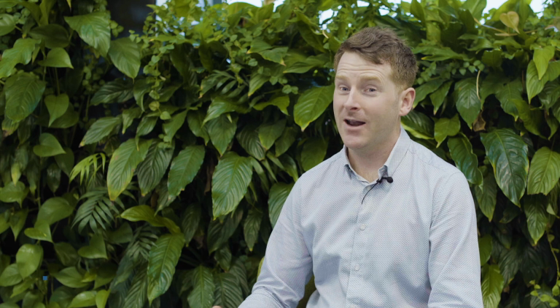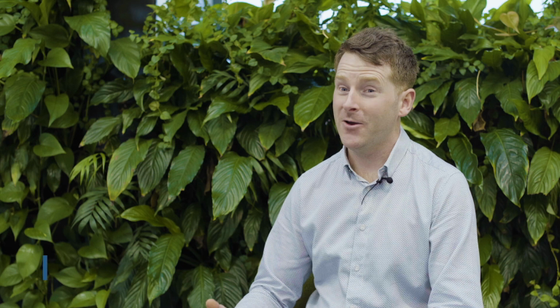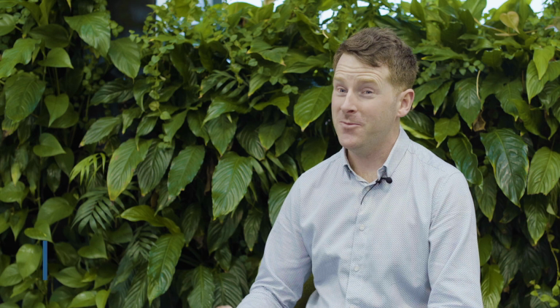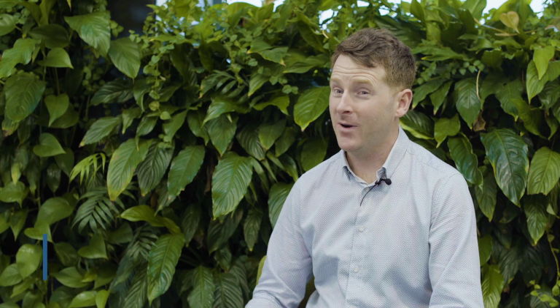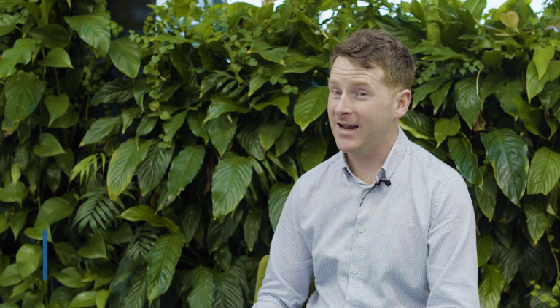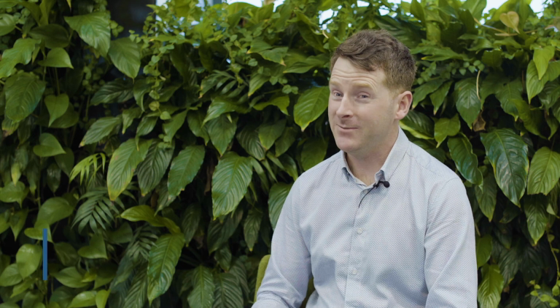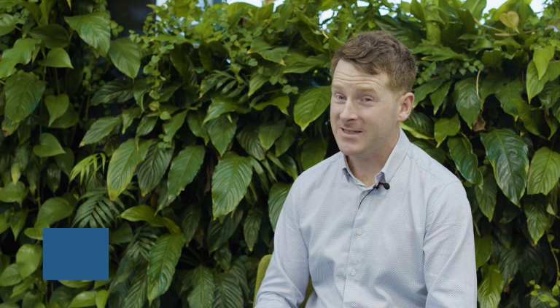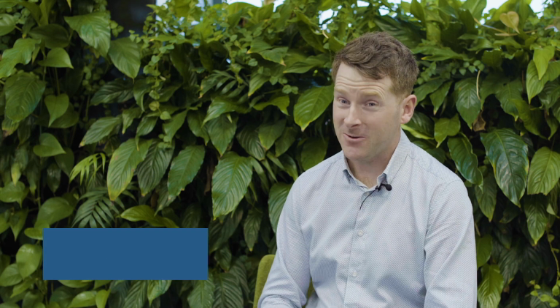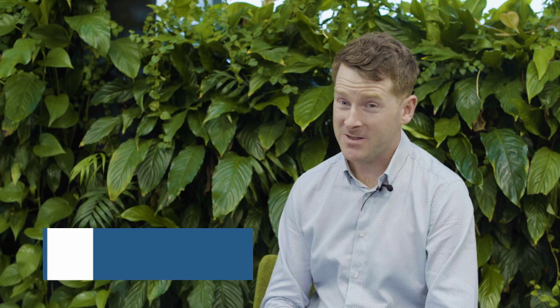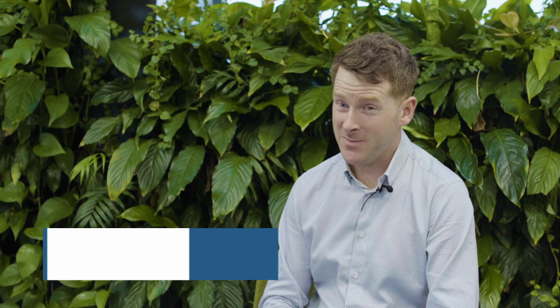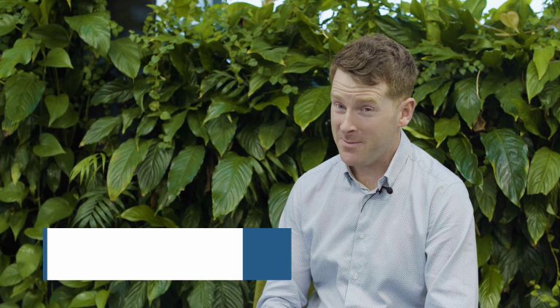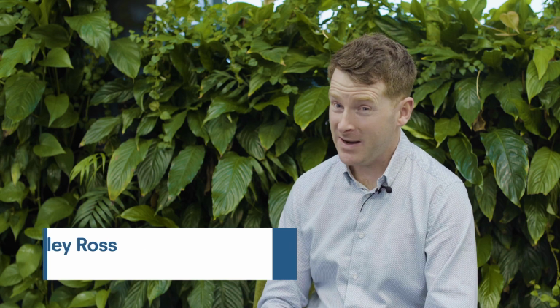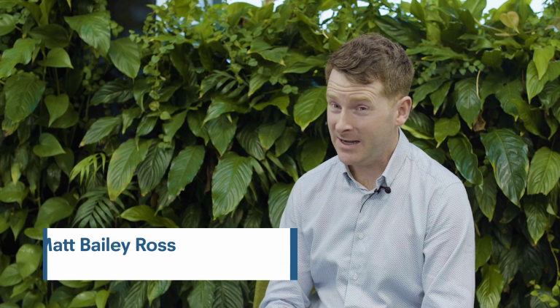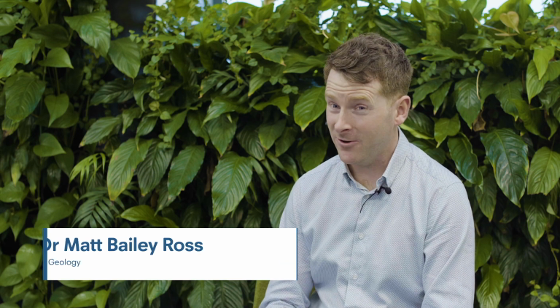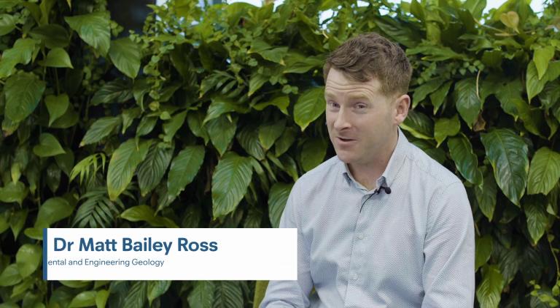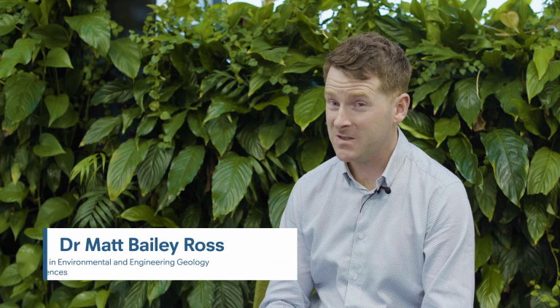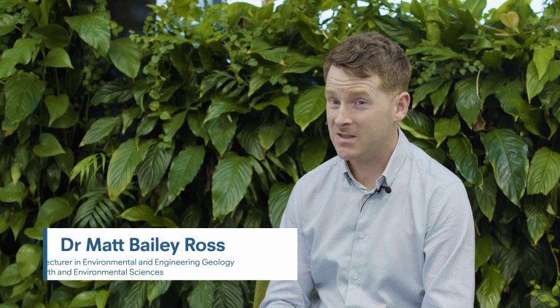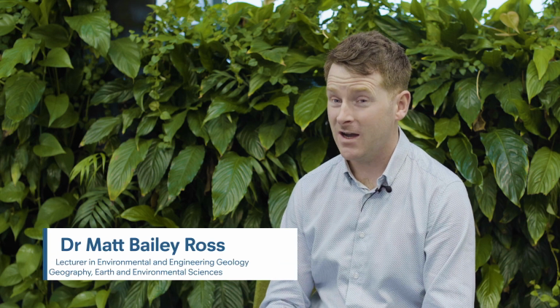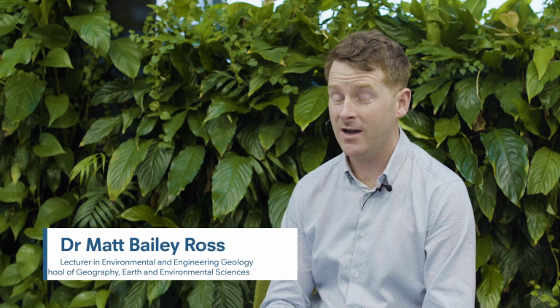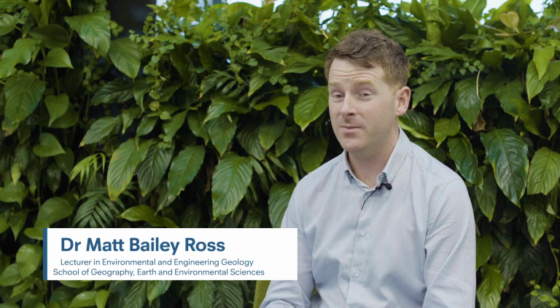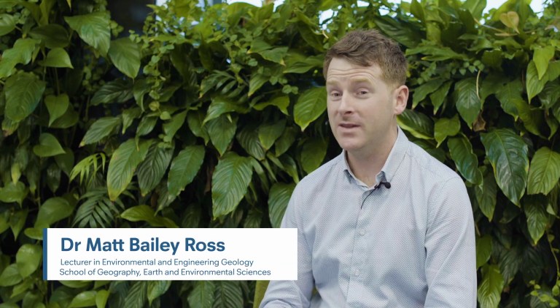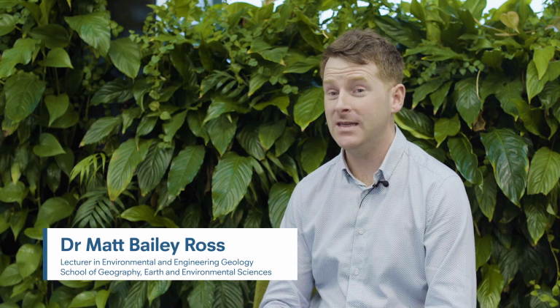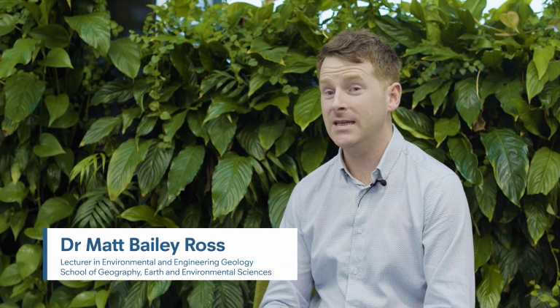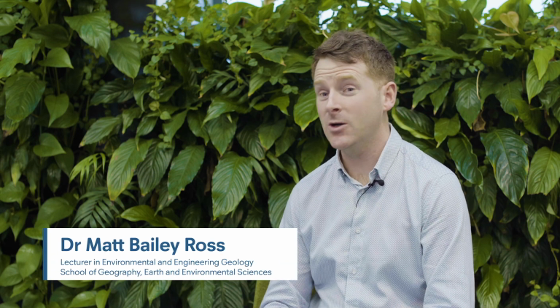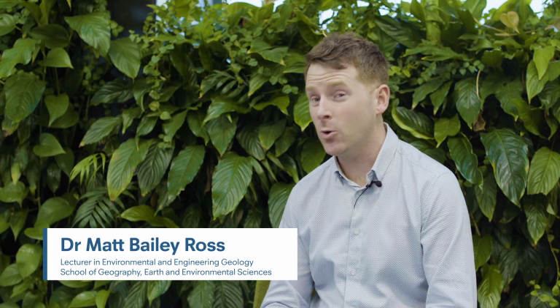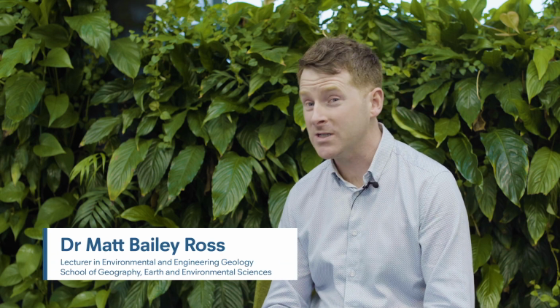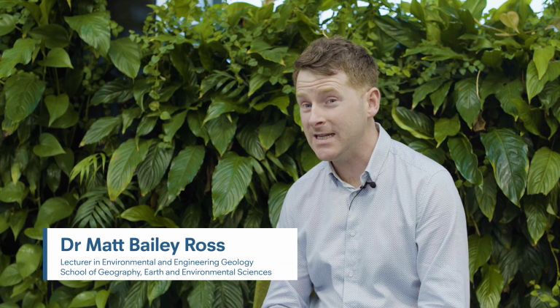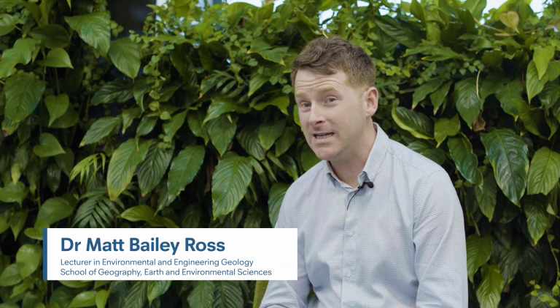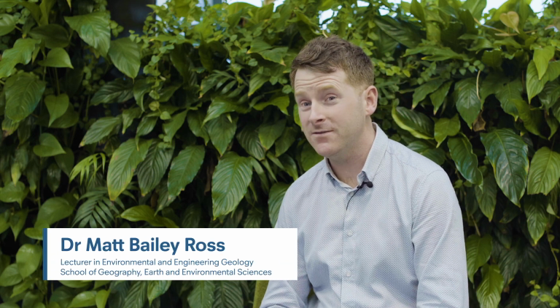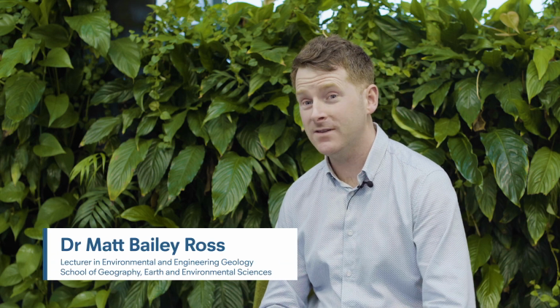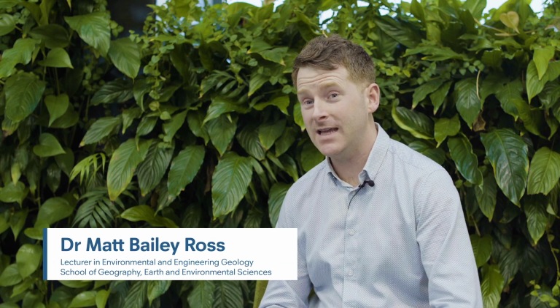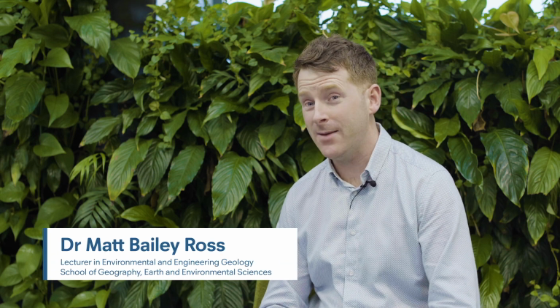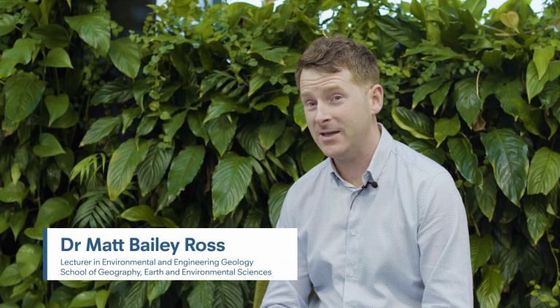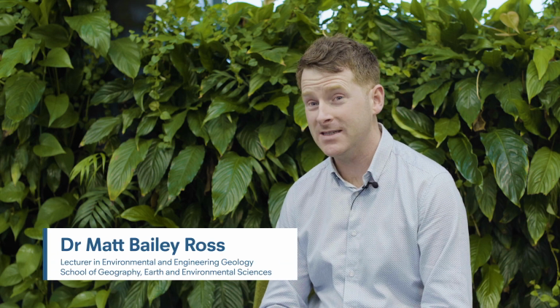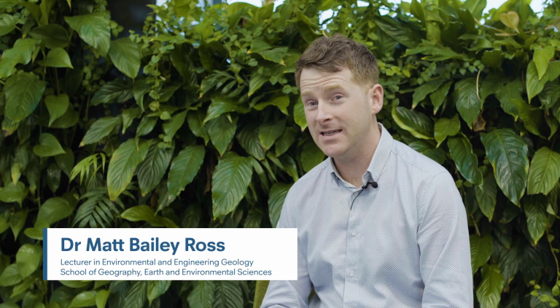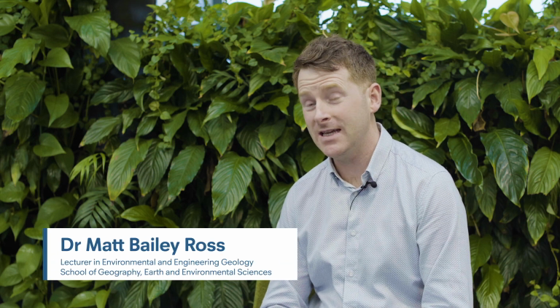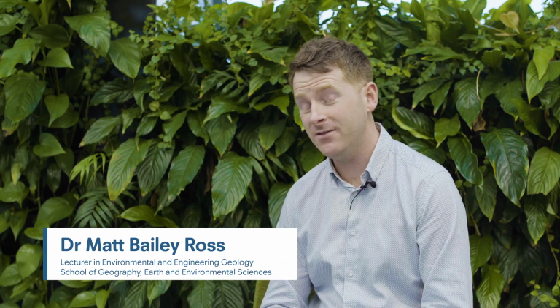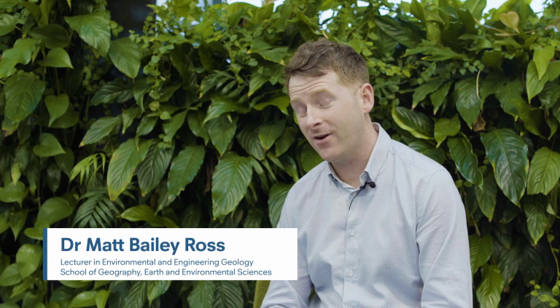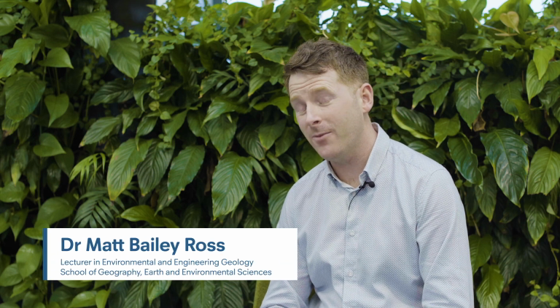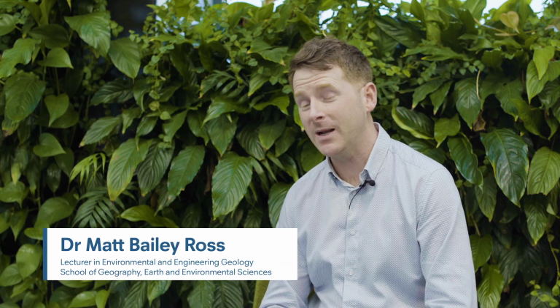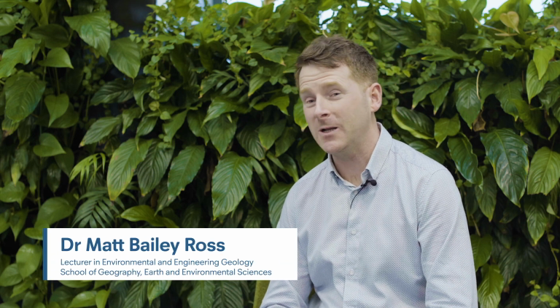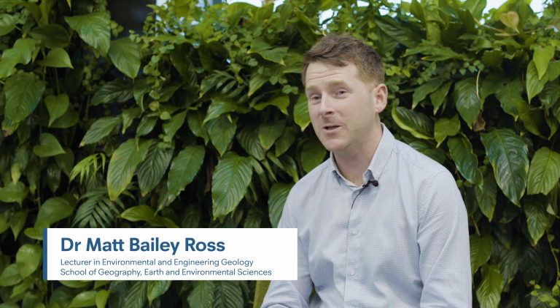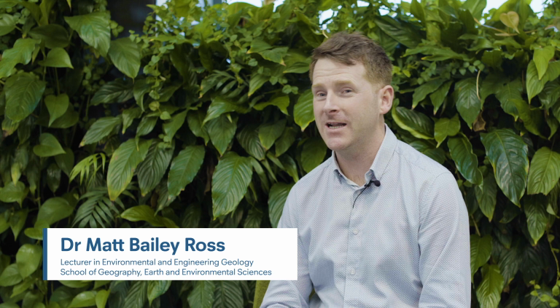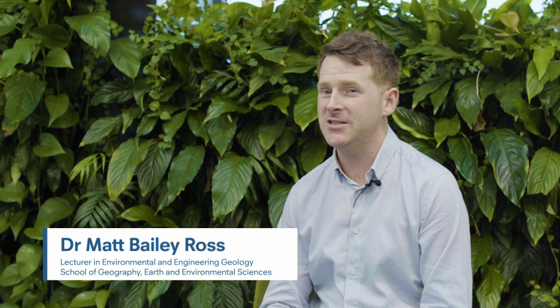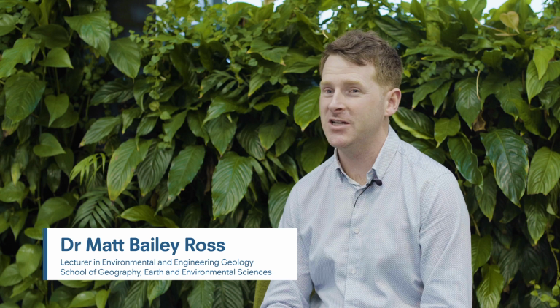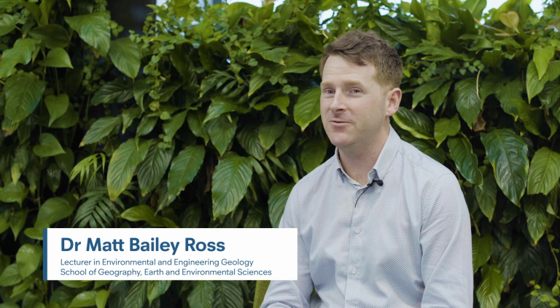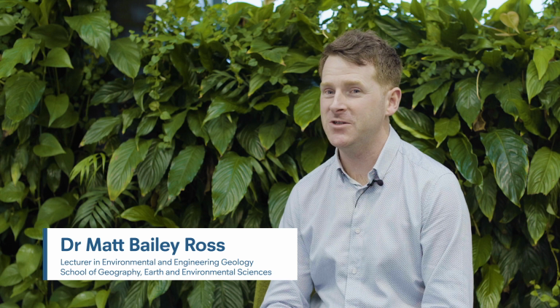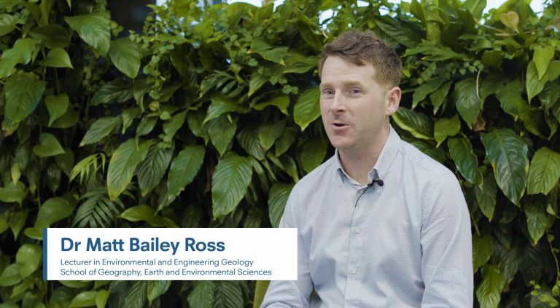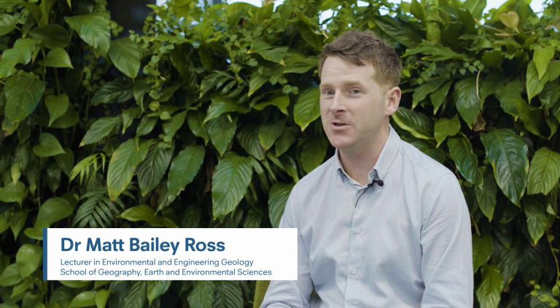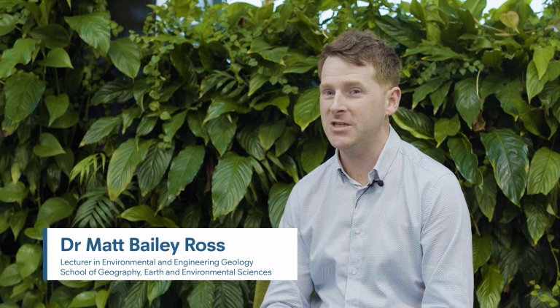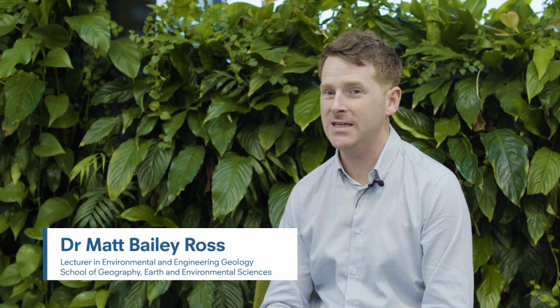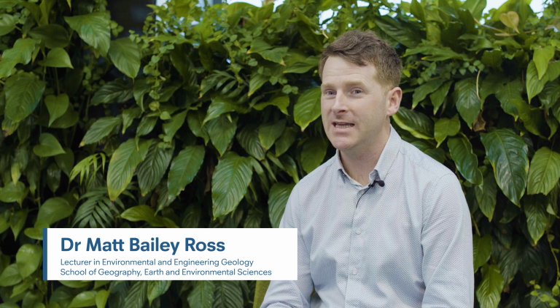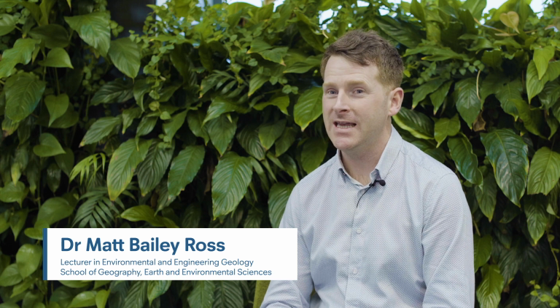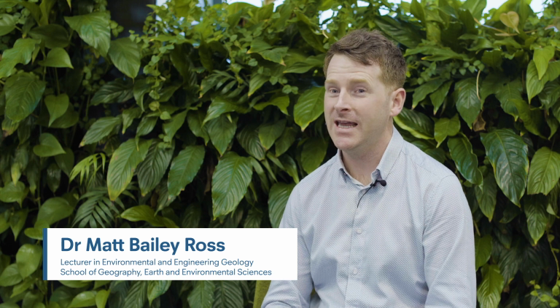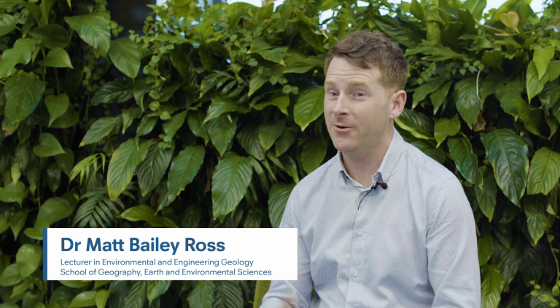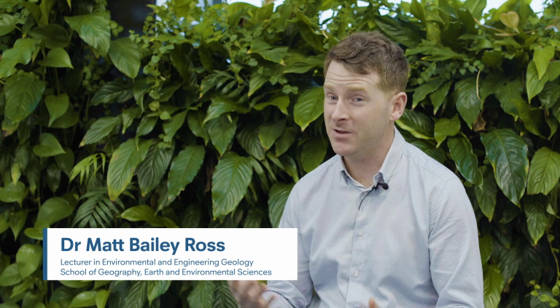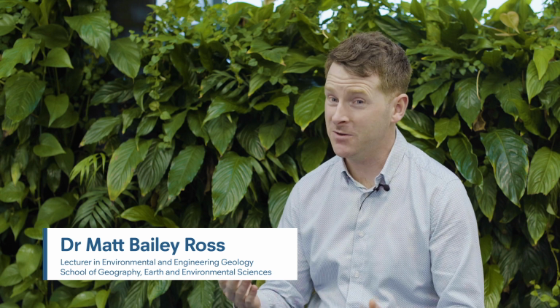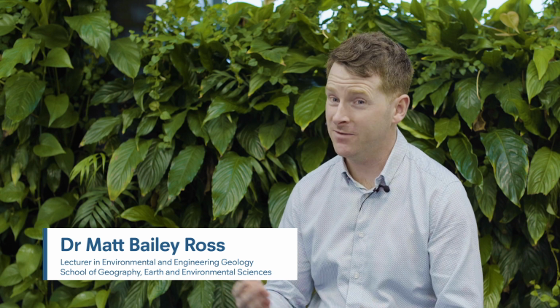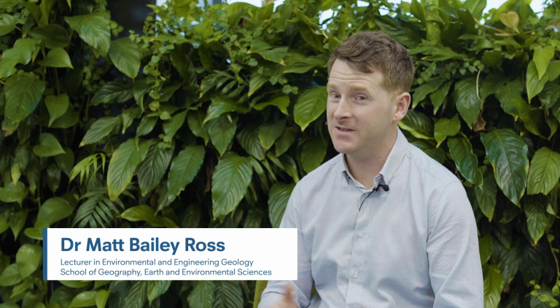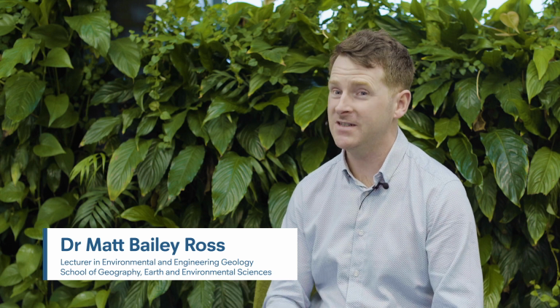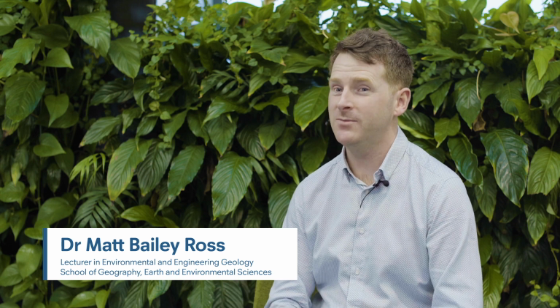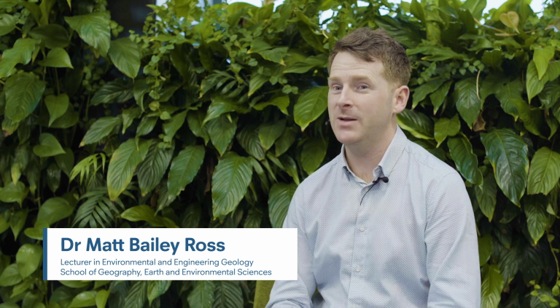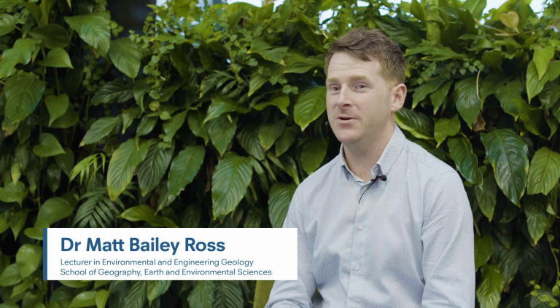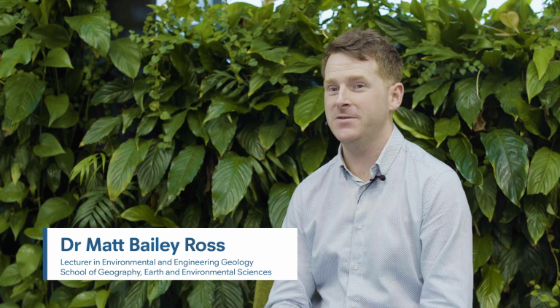Hello, my name is Dr. Matt Bailey-Ross. I am the course leader for the MSc Environmental and Engineering Geology here at the University of Plymouth.